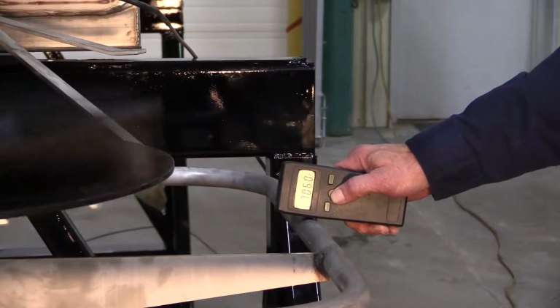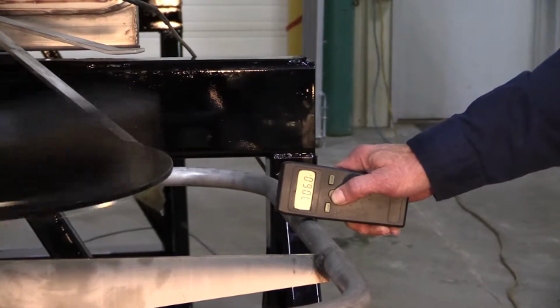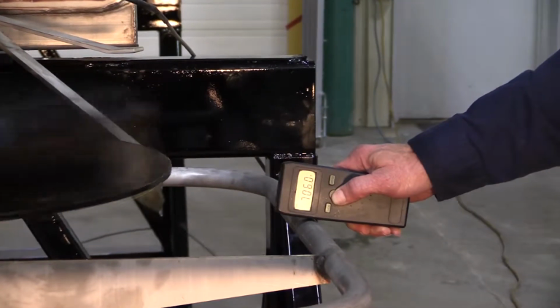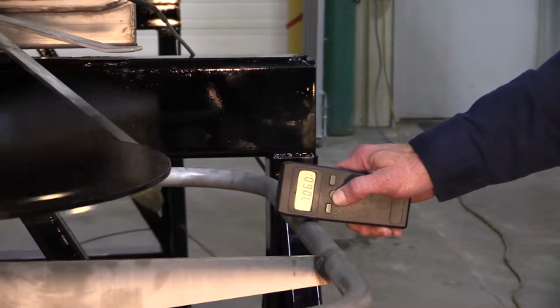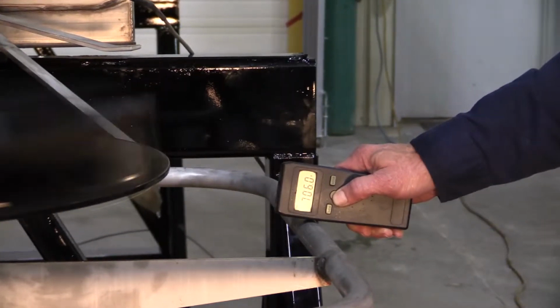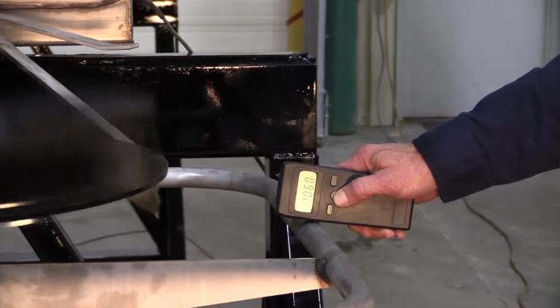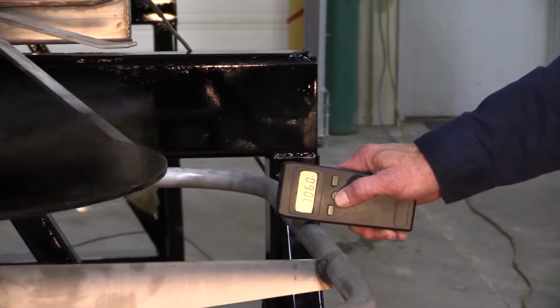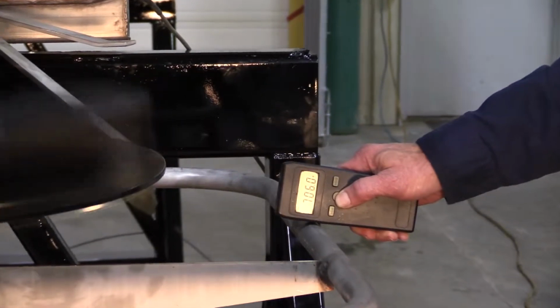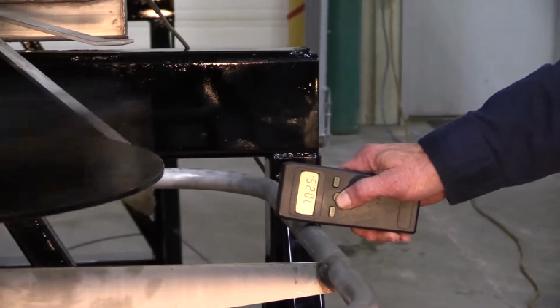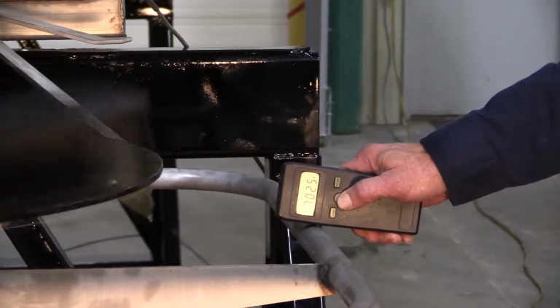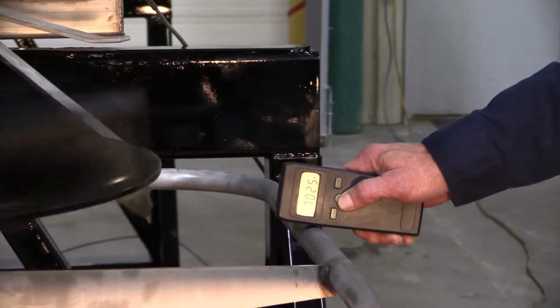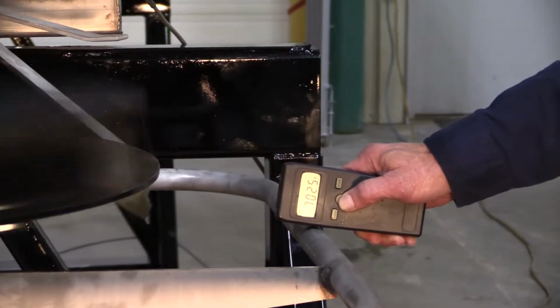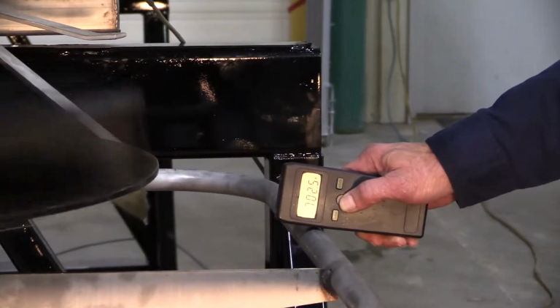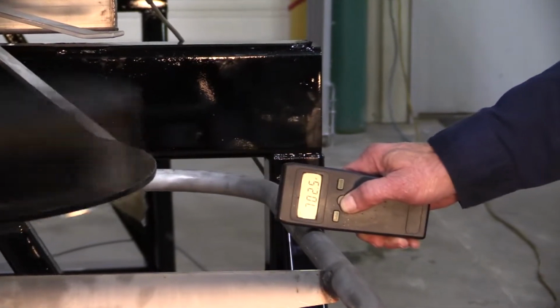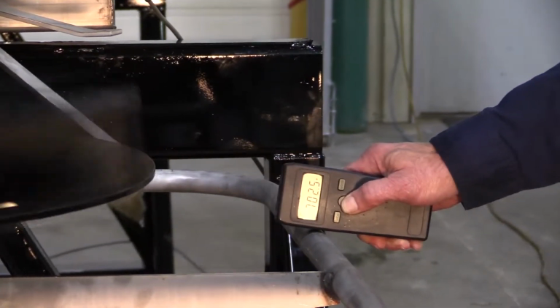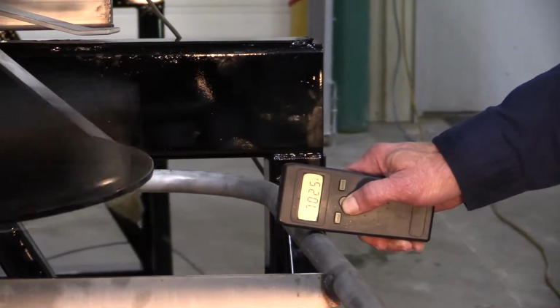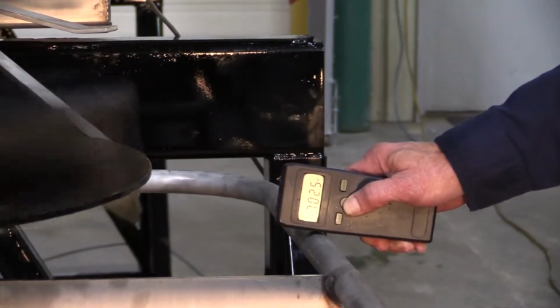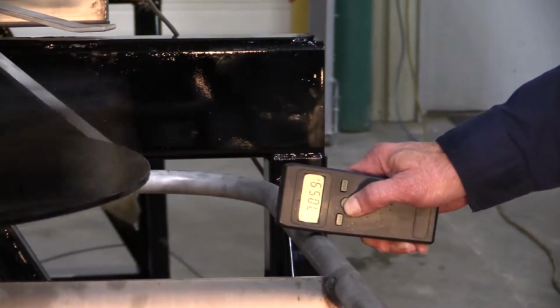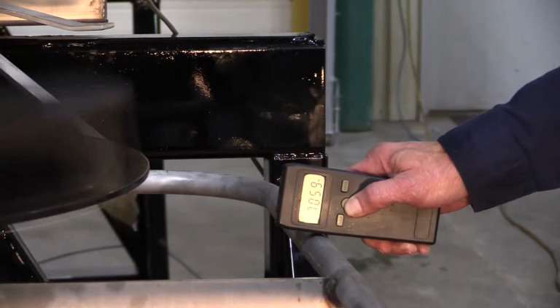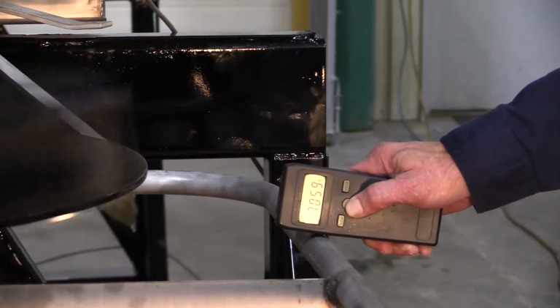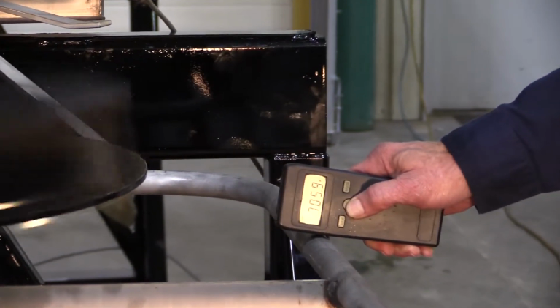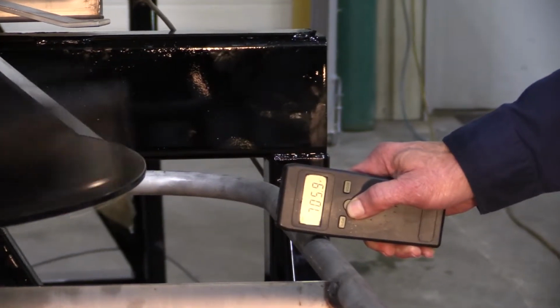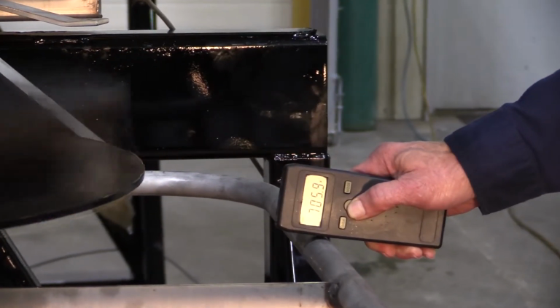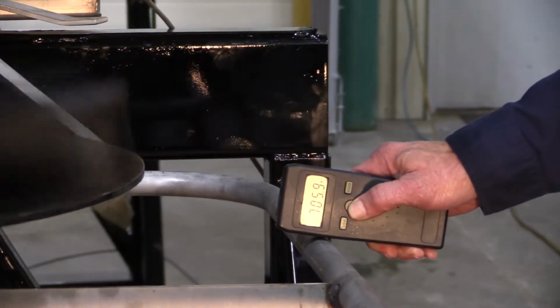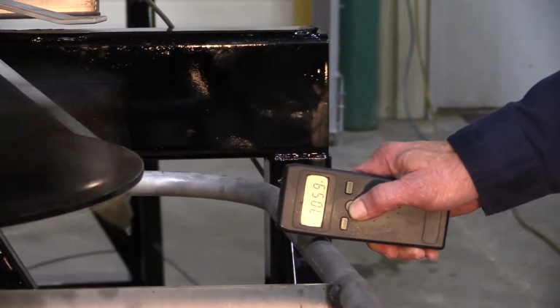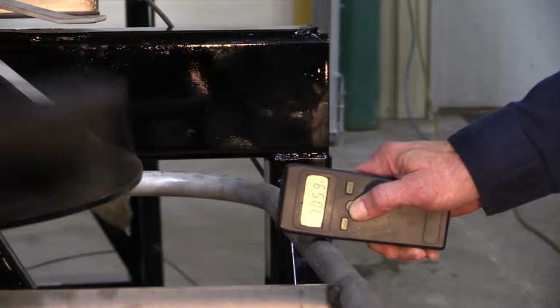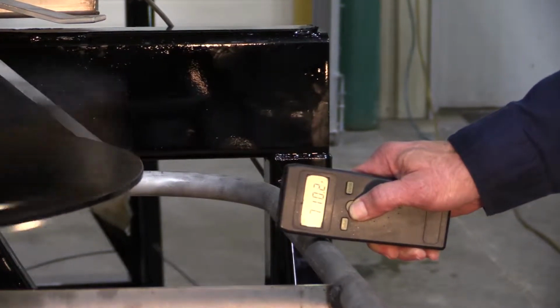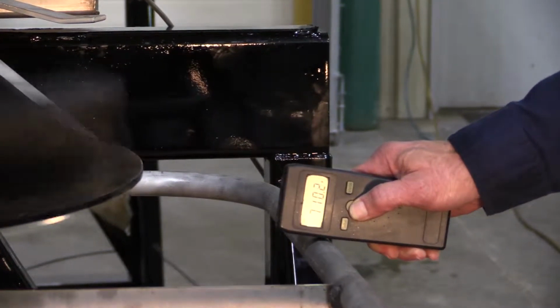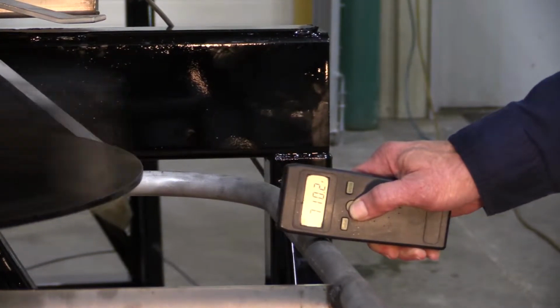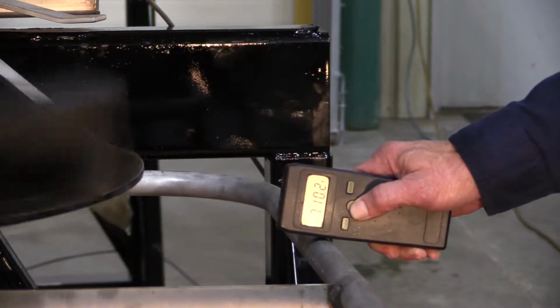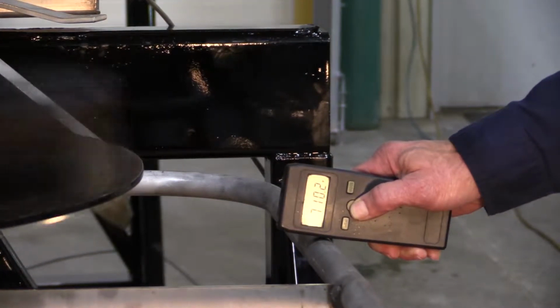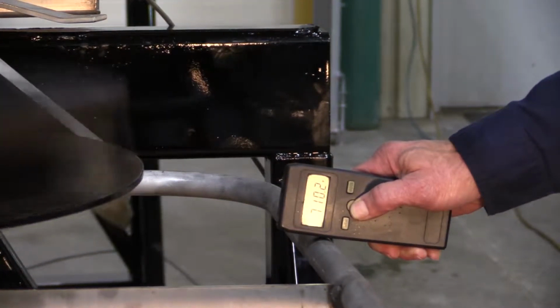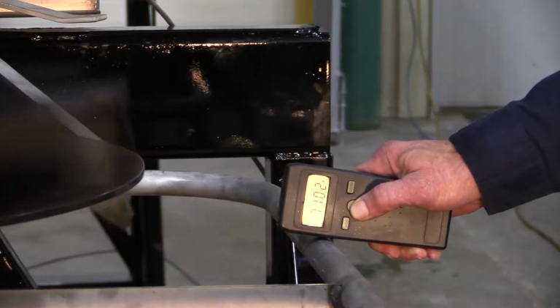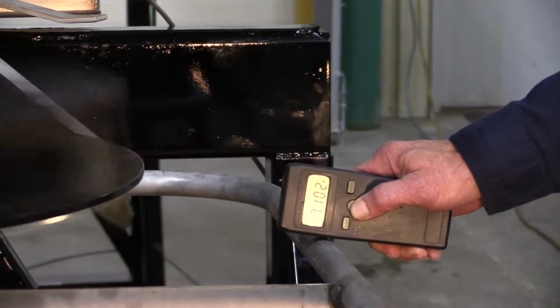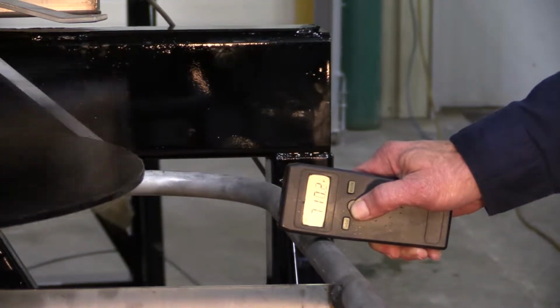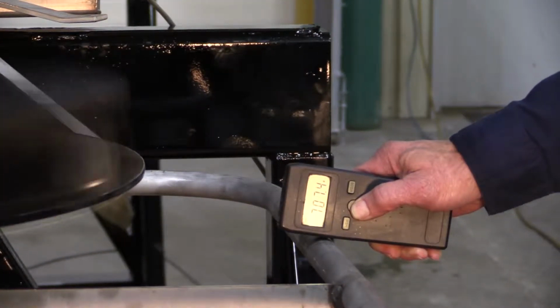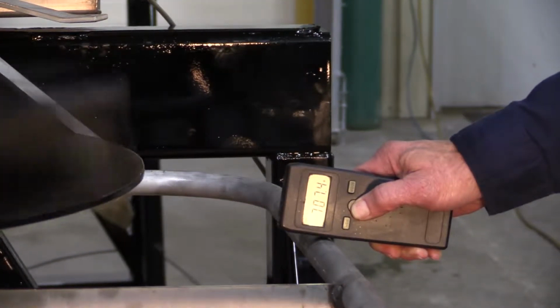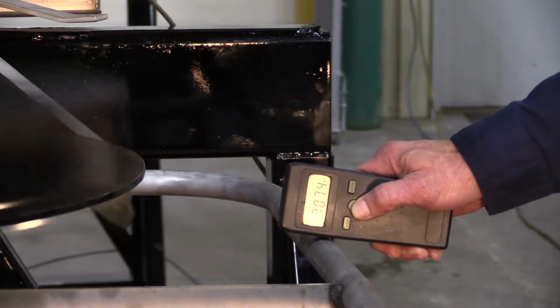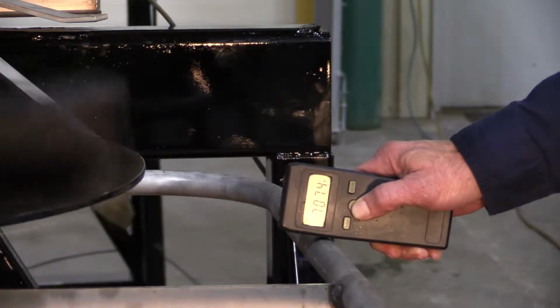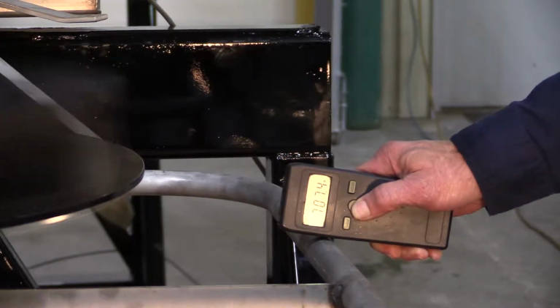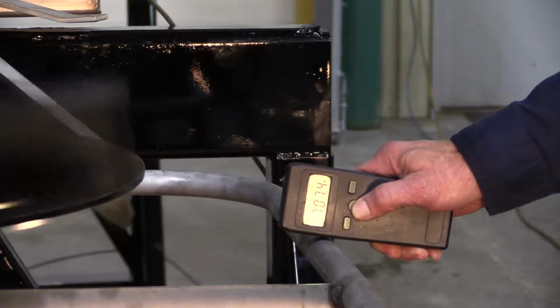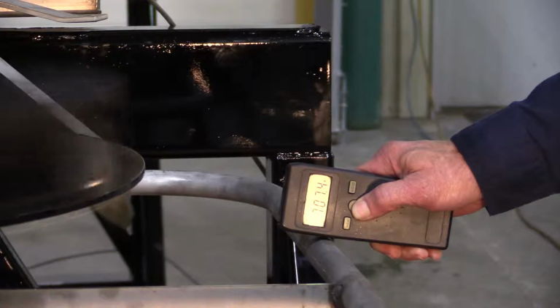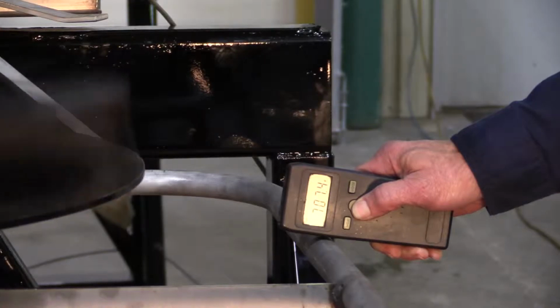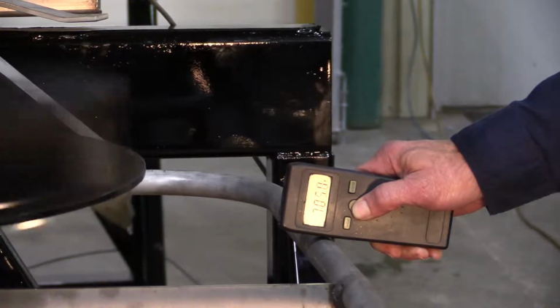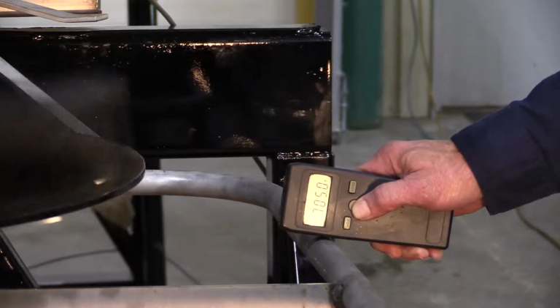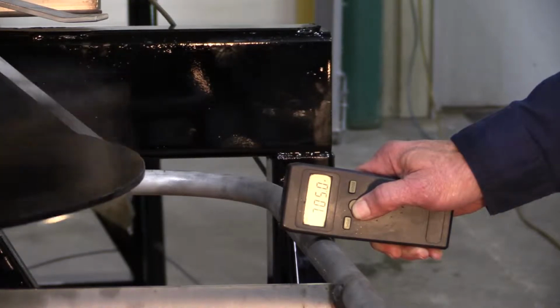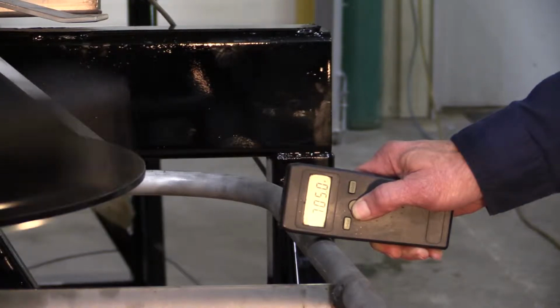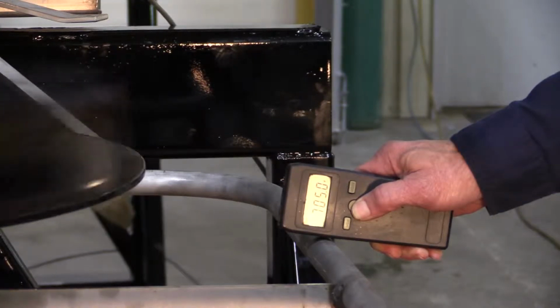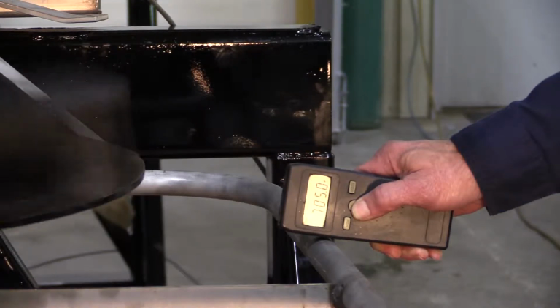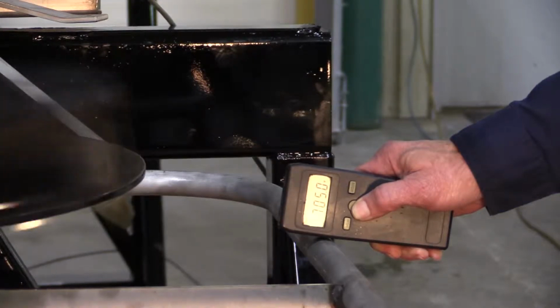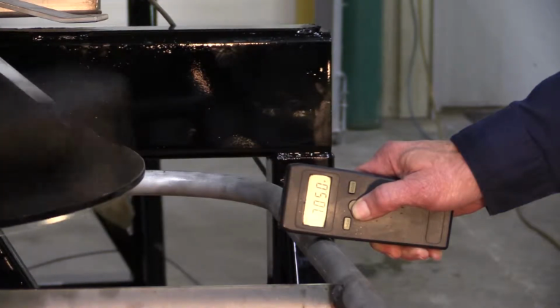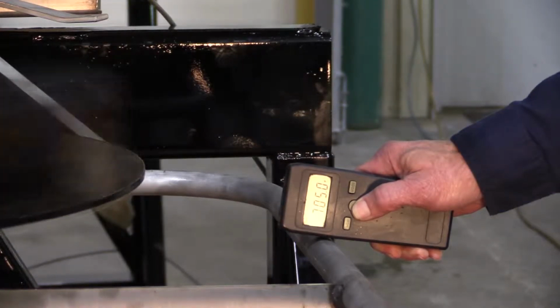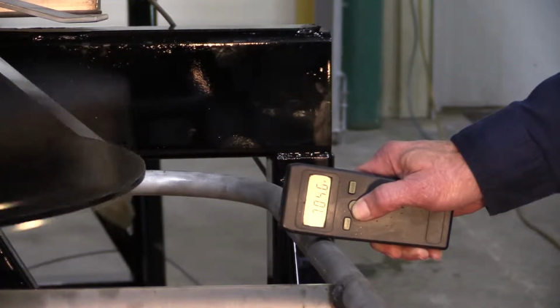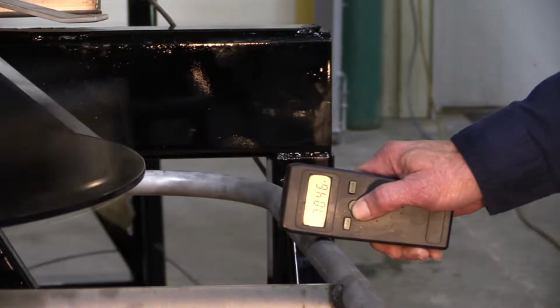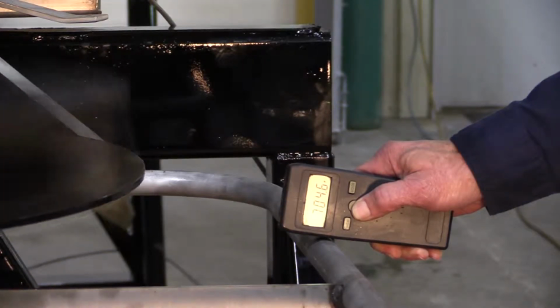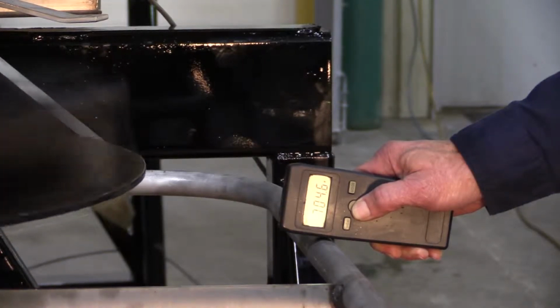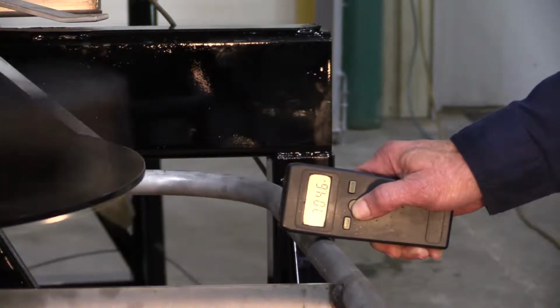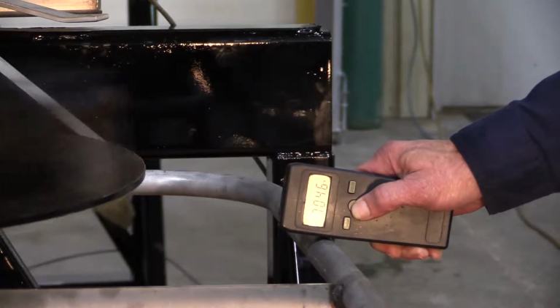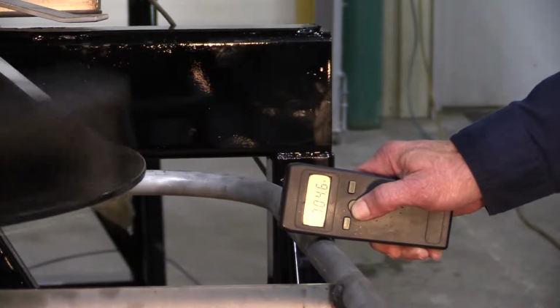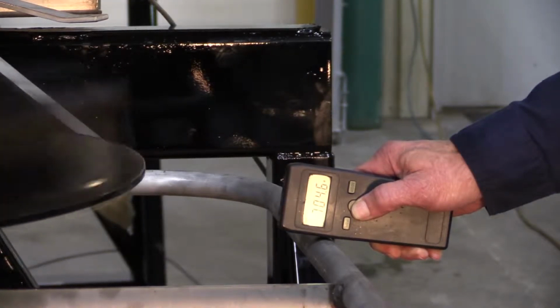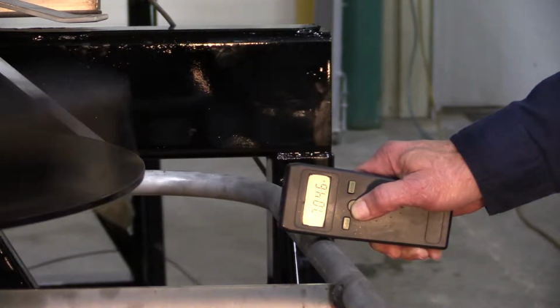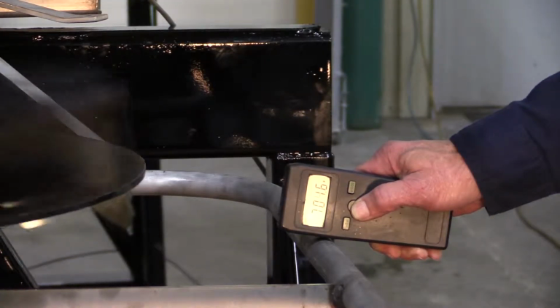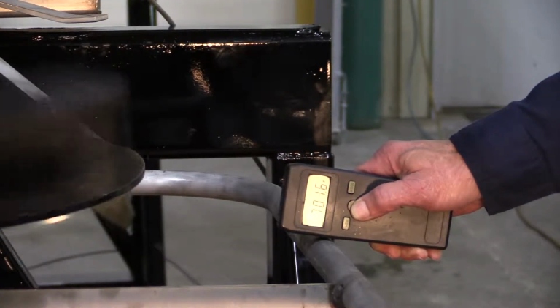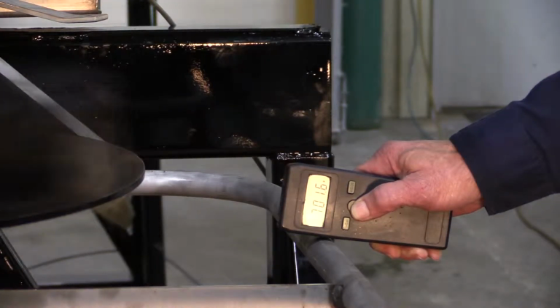If the RPM difference between the spinner motors is within 30 RPM, the problem is solved and no other repairs are necessary.